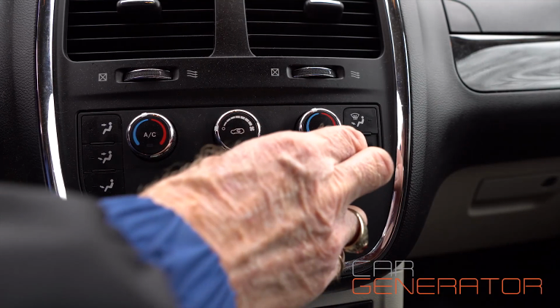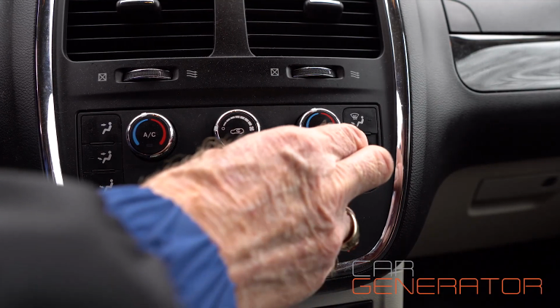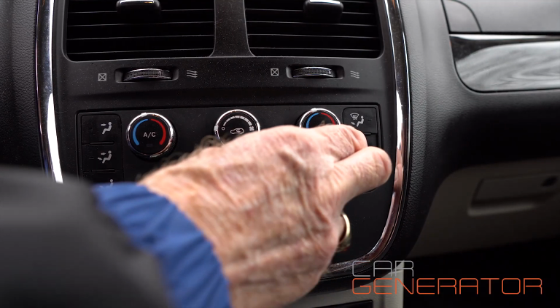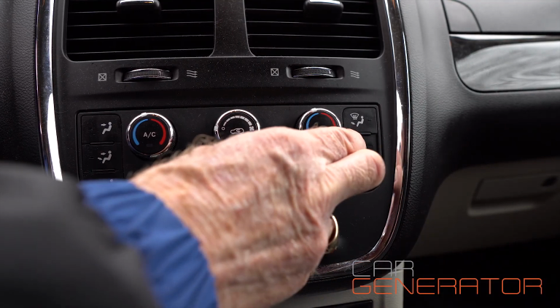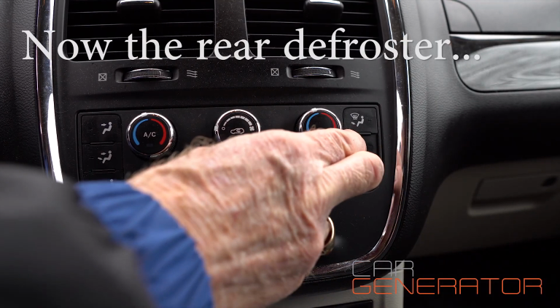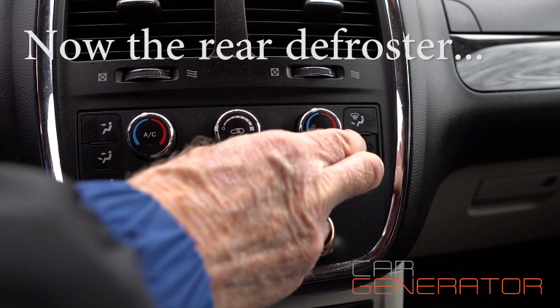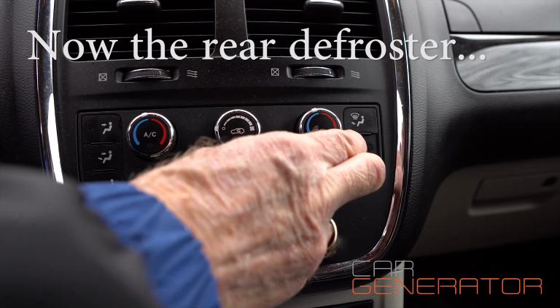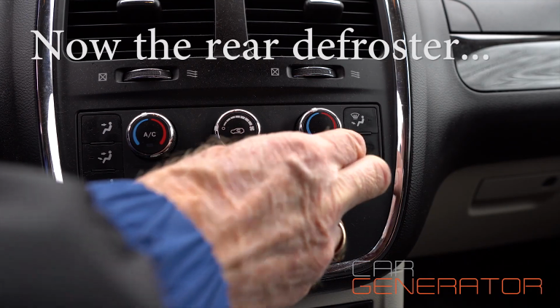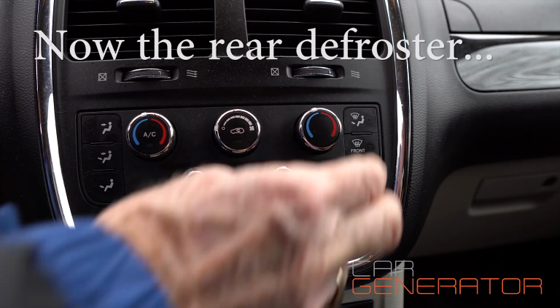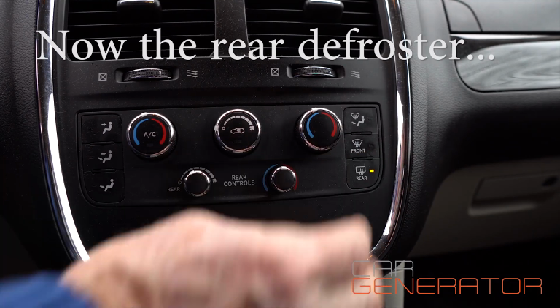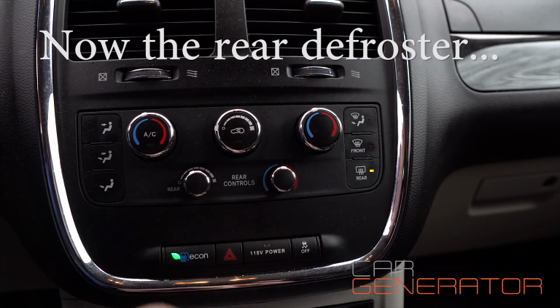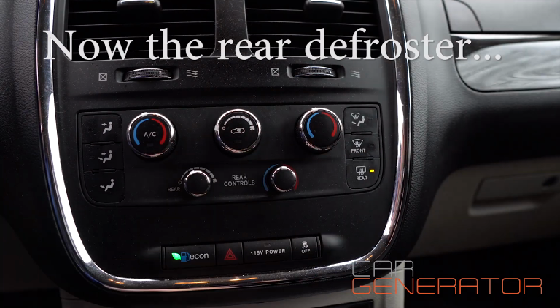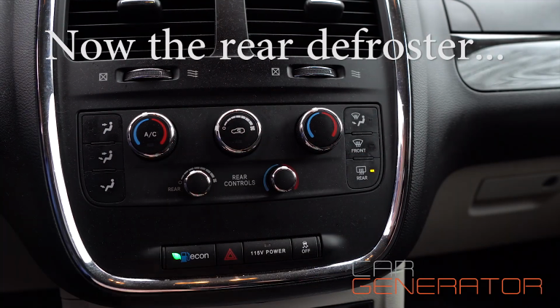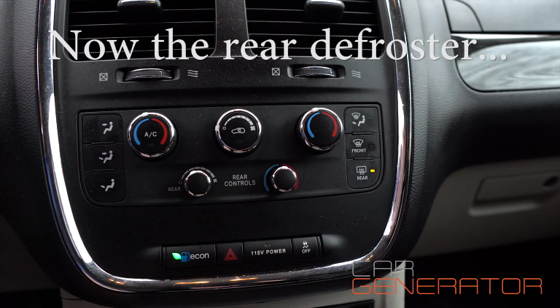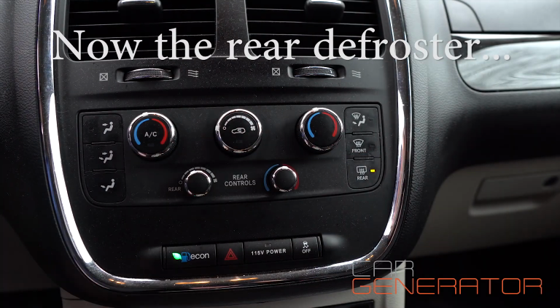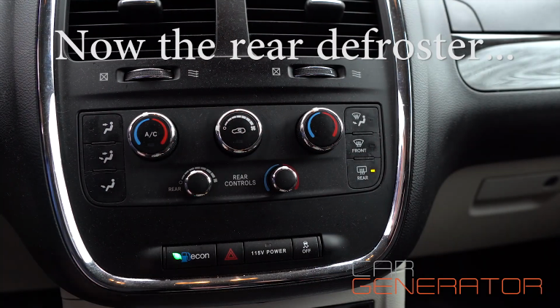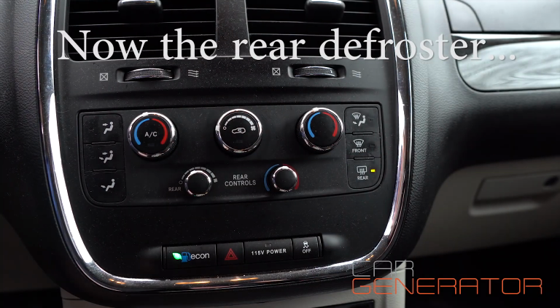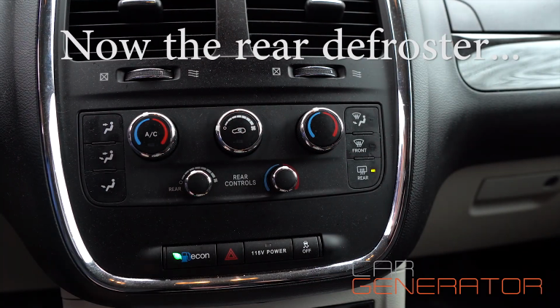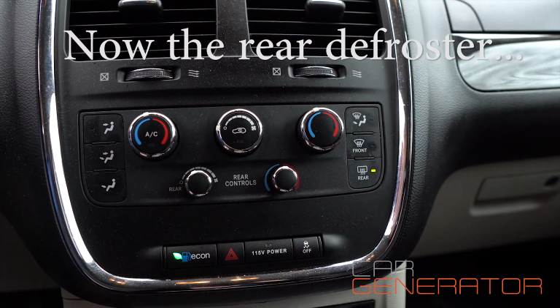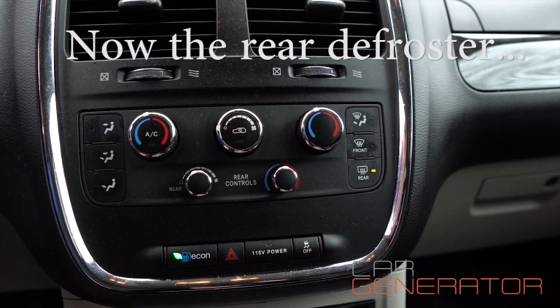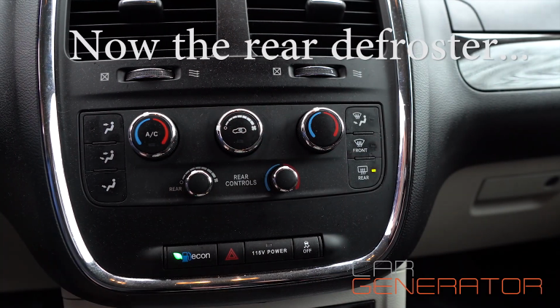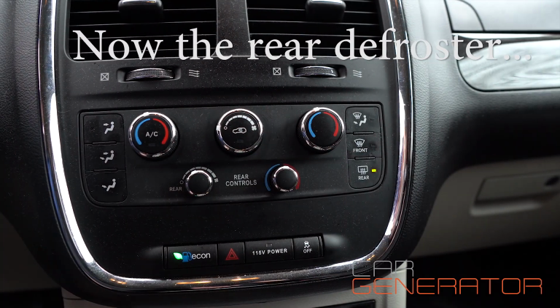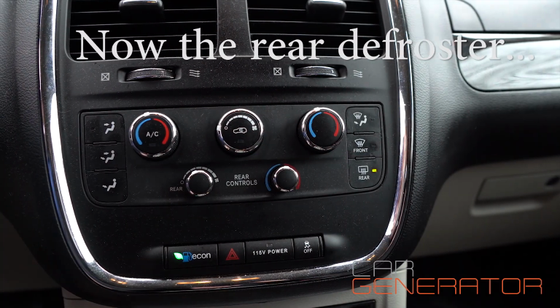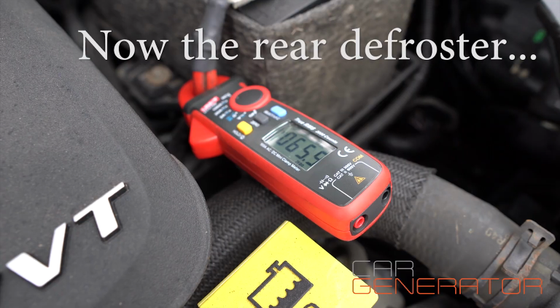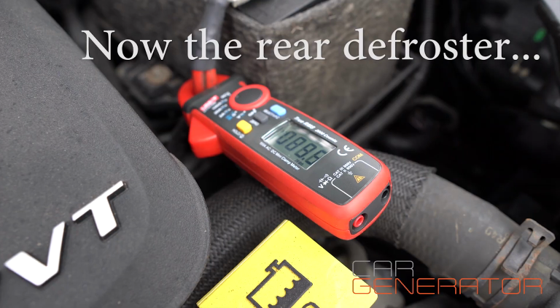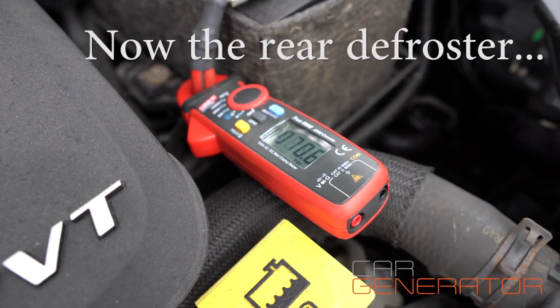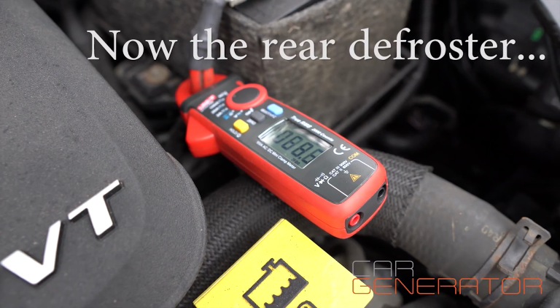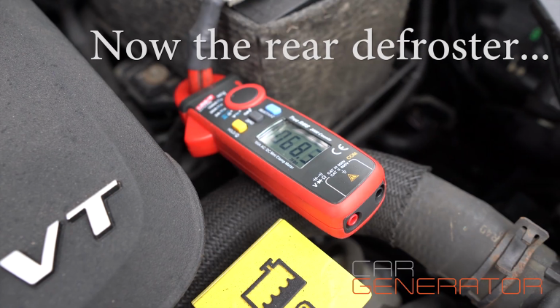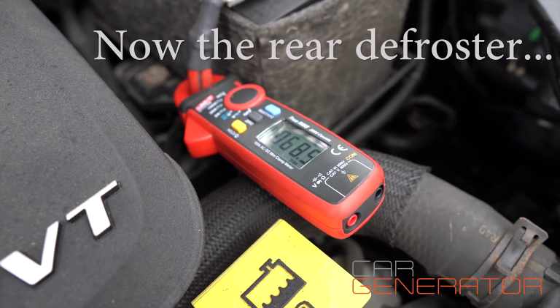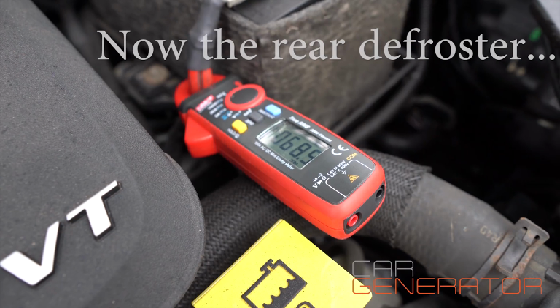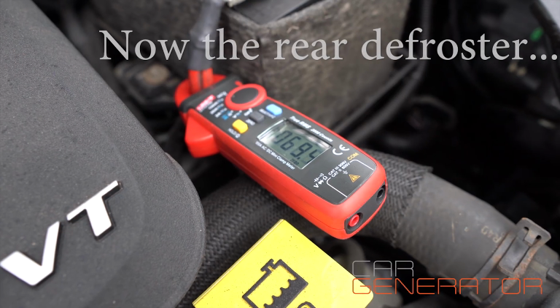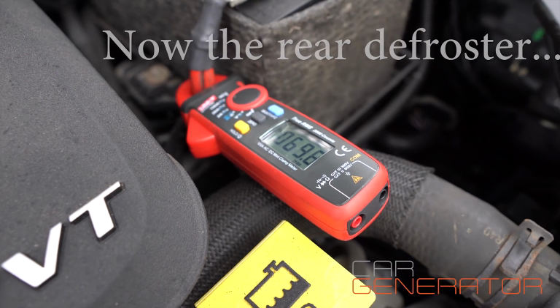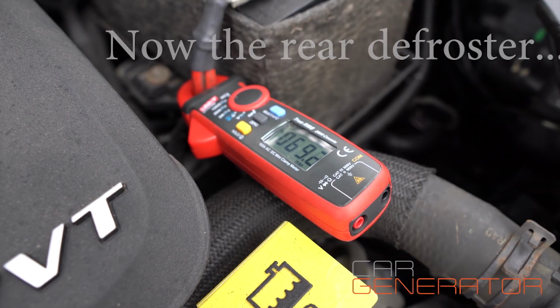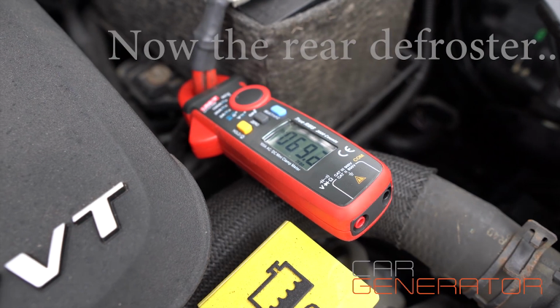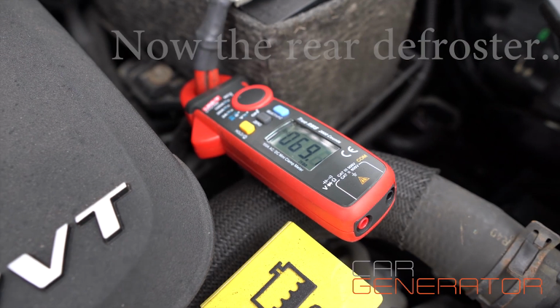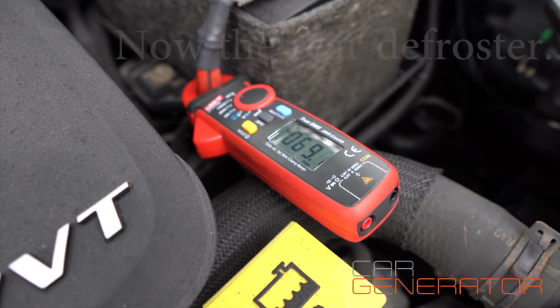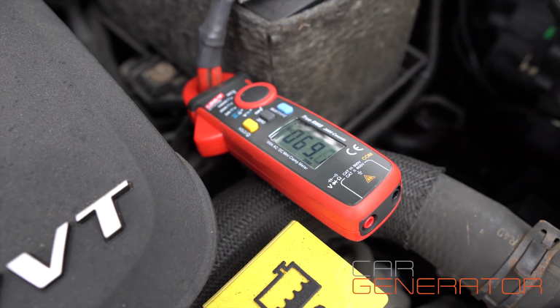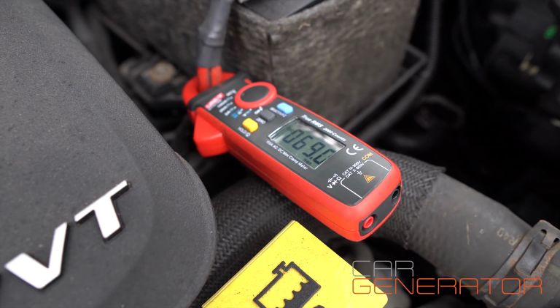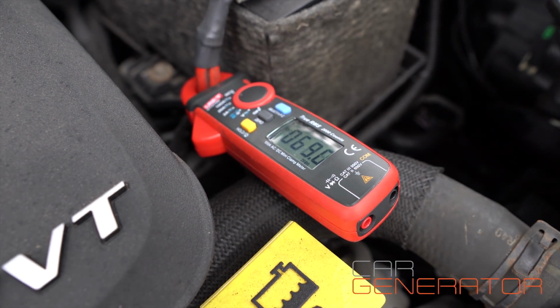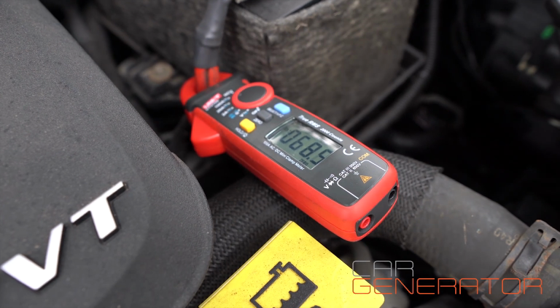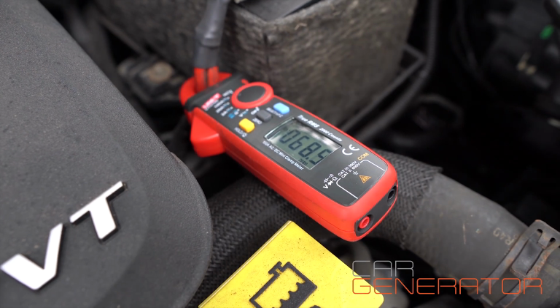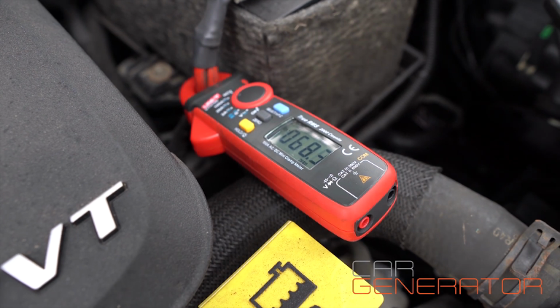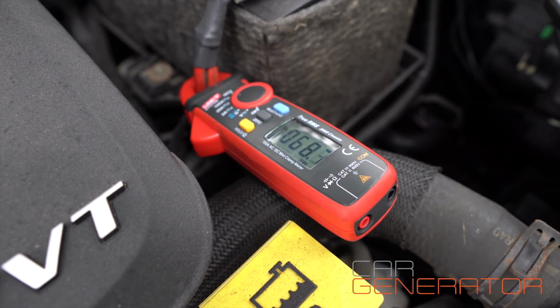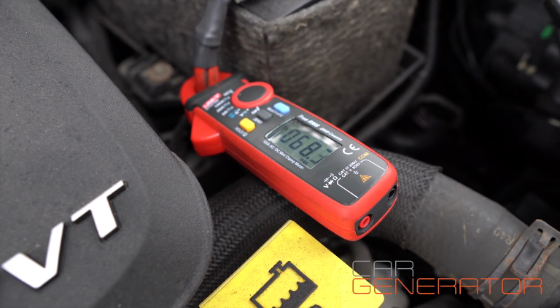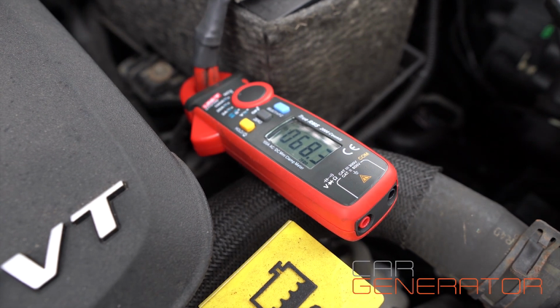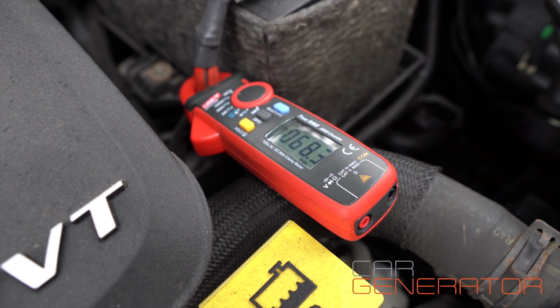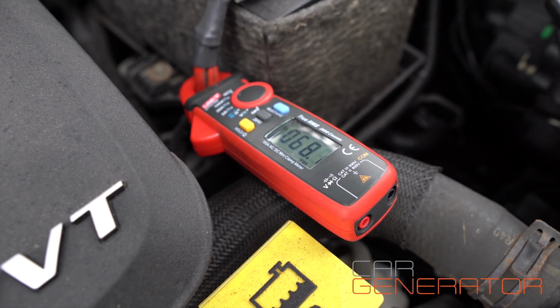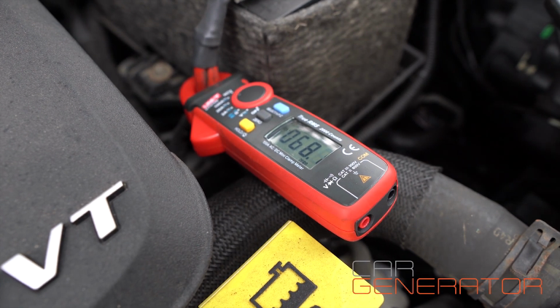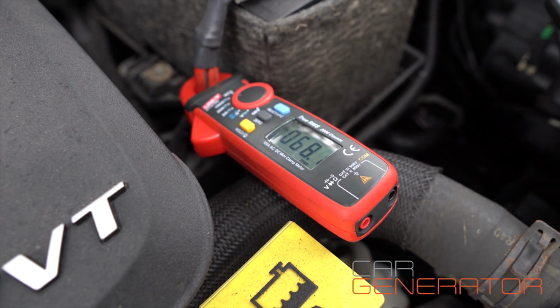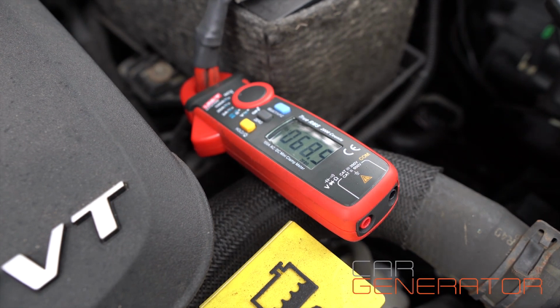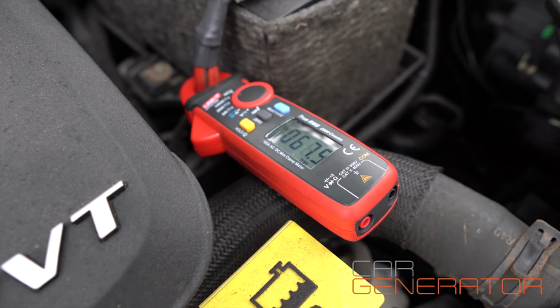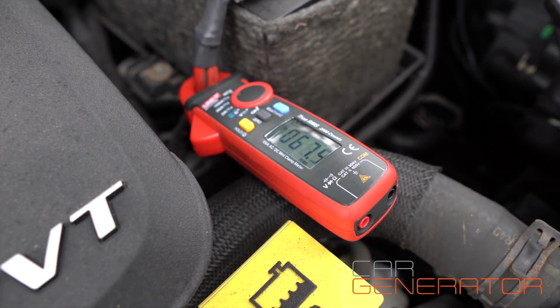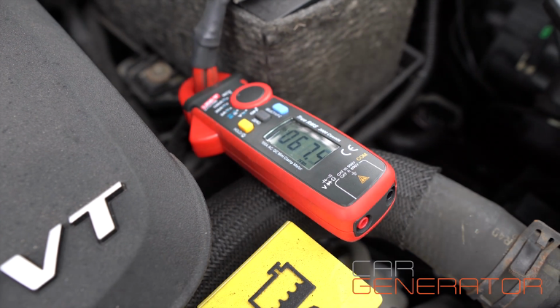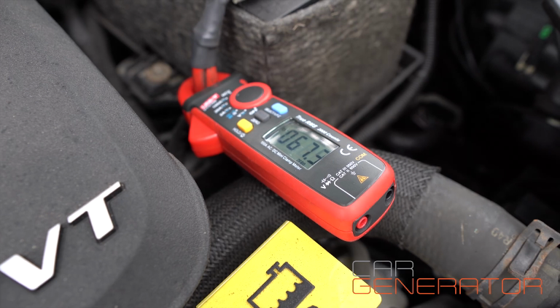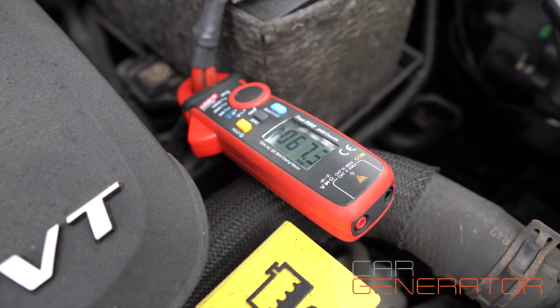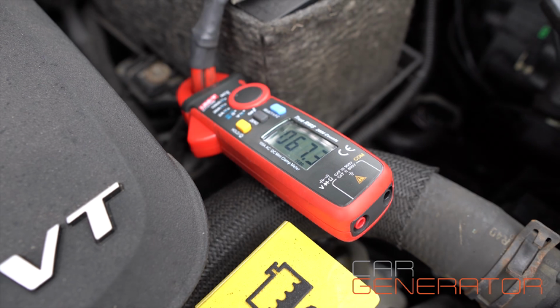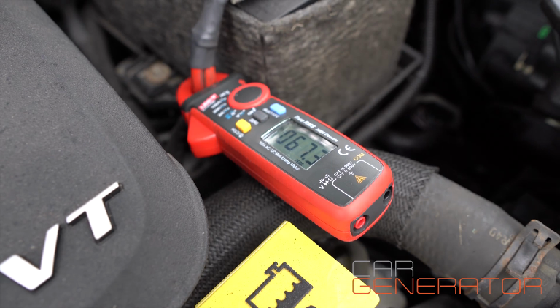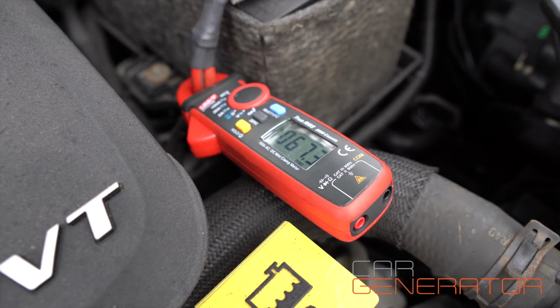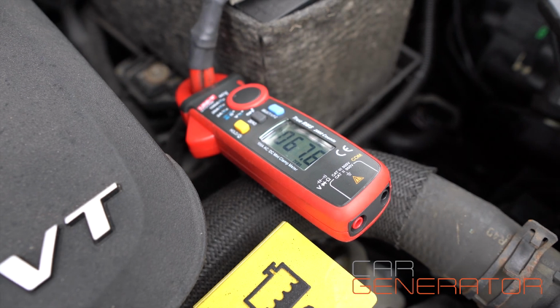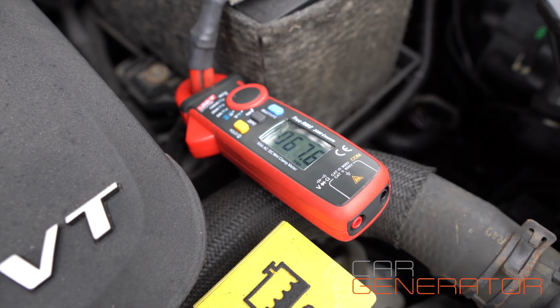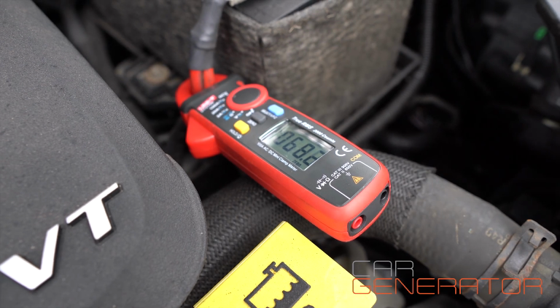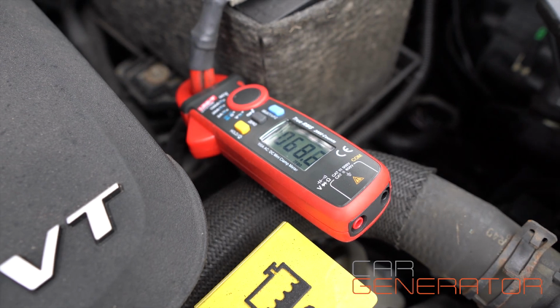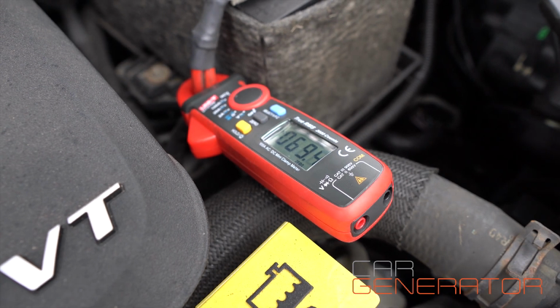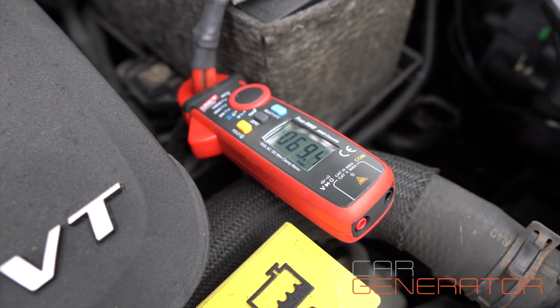Running around 70 amps when the engine is going.